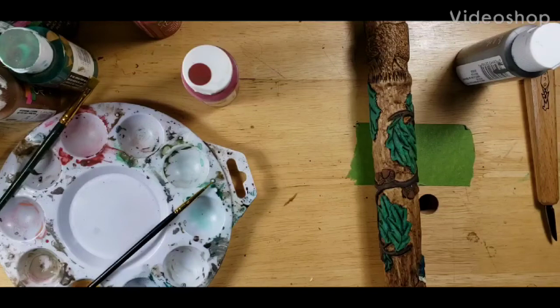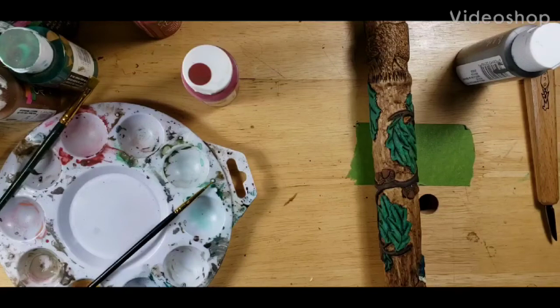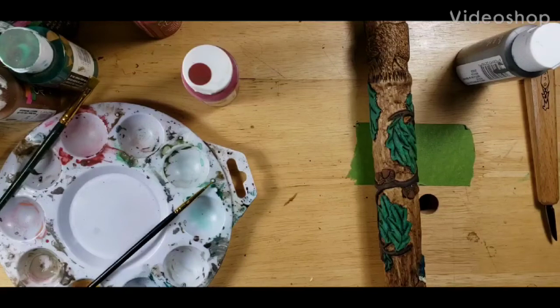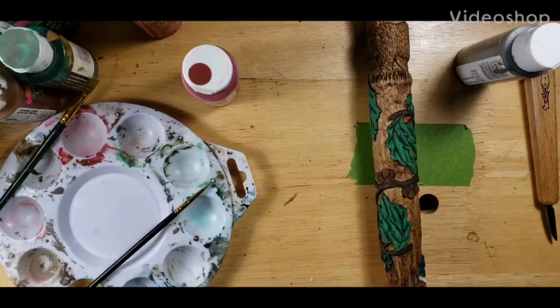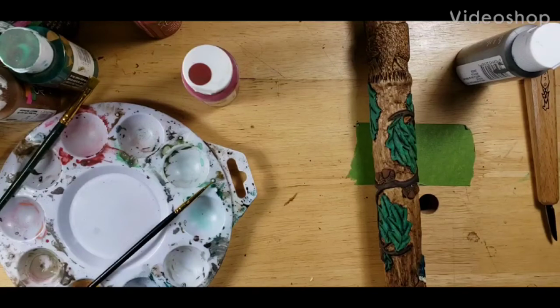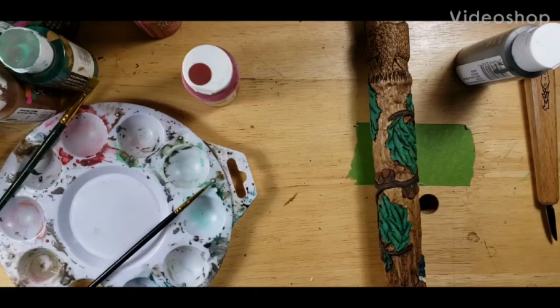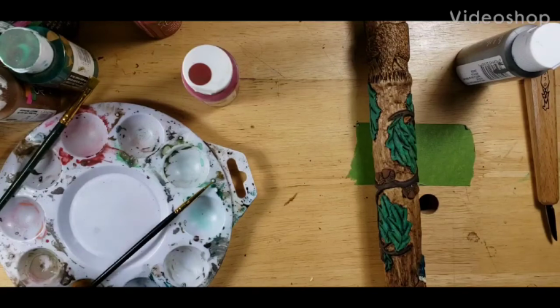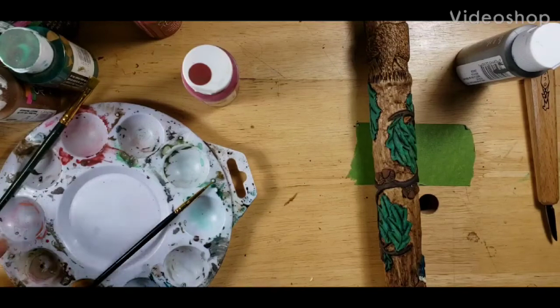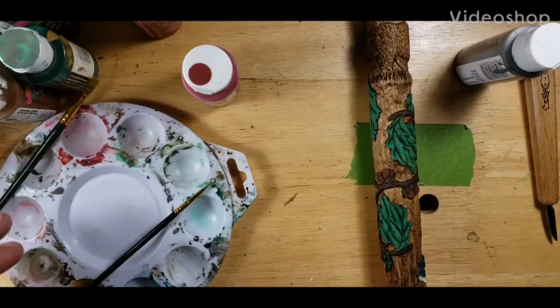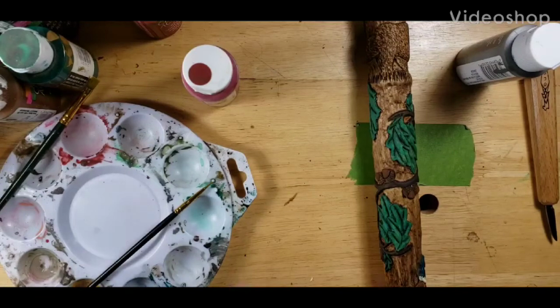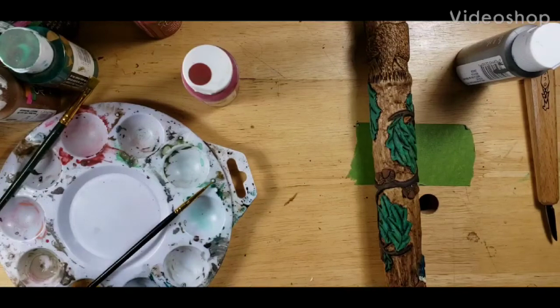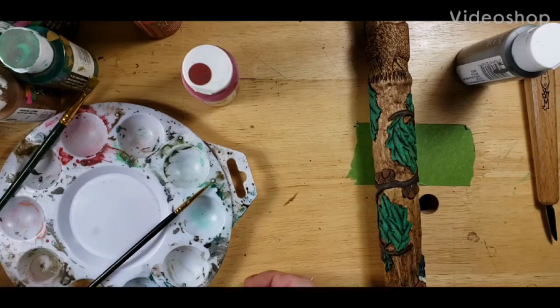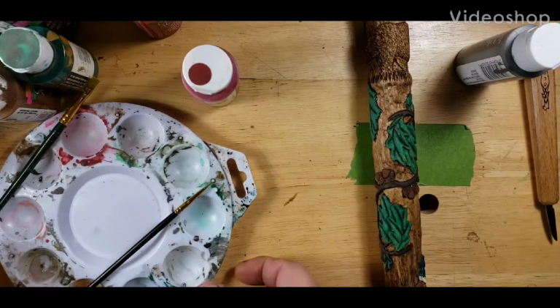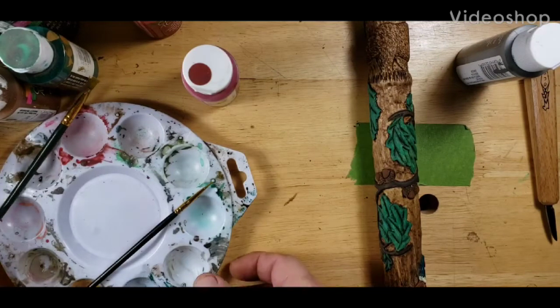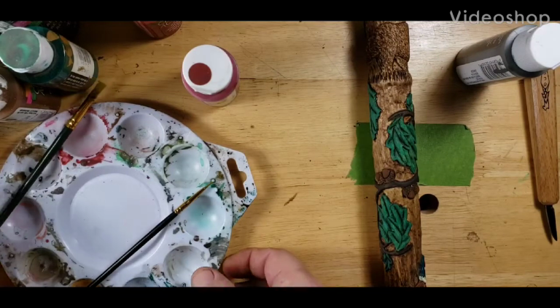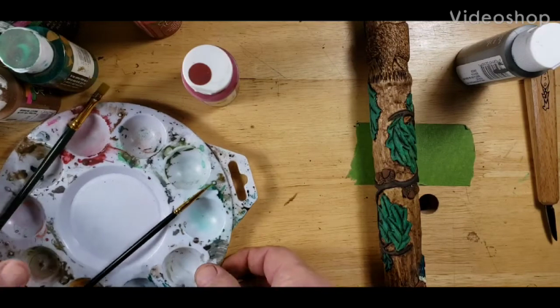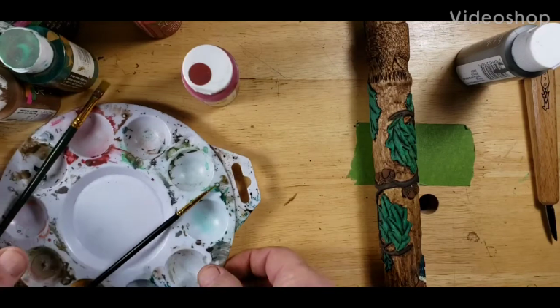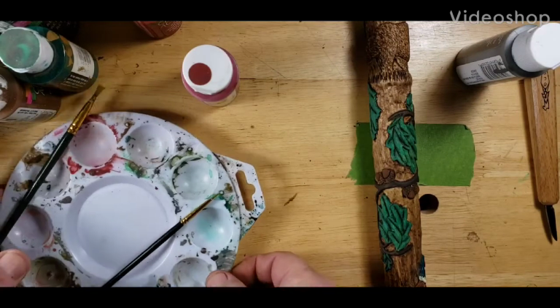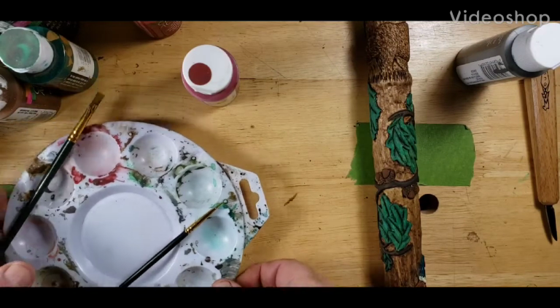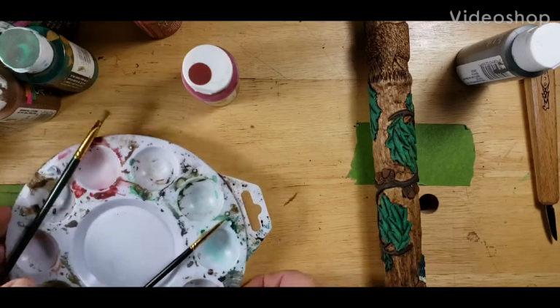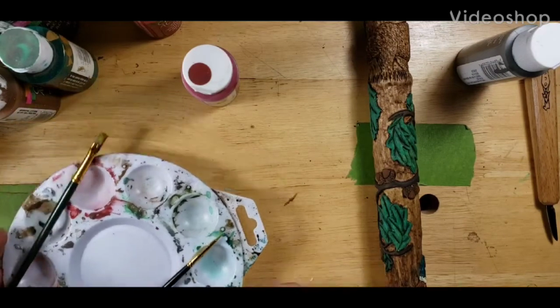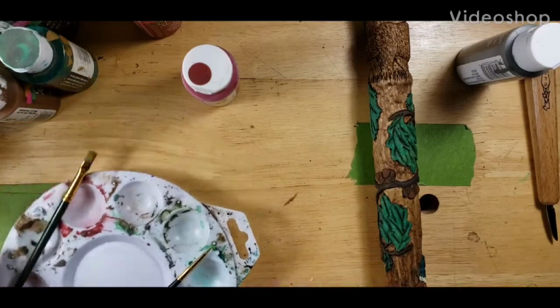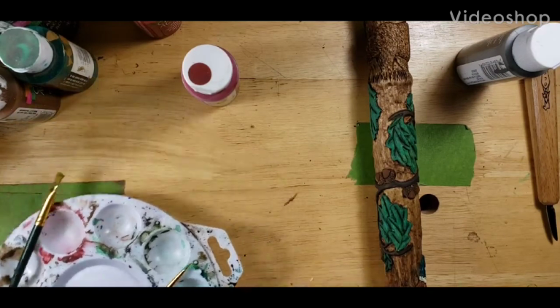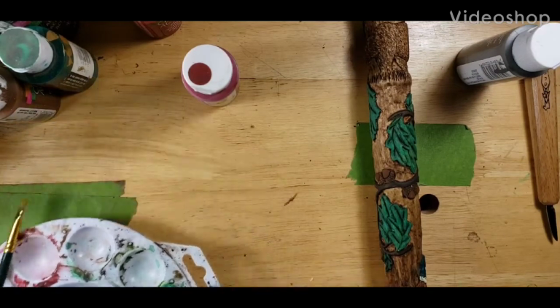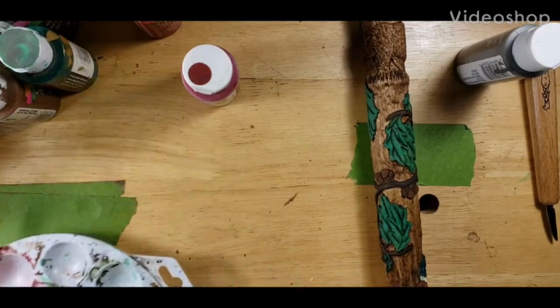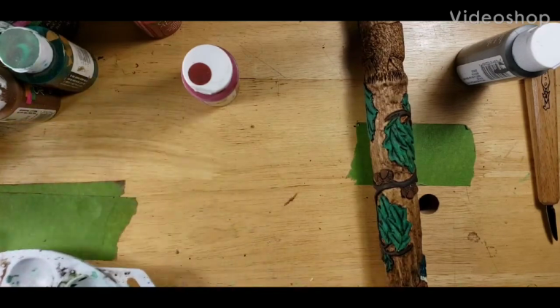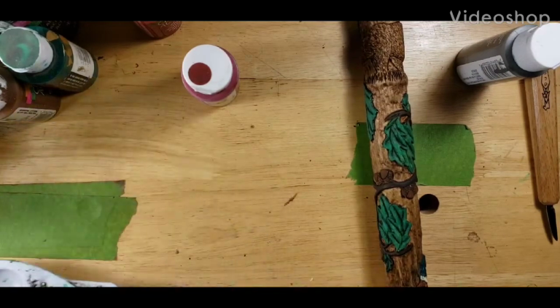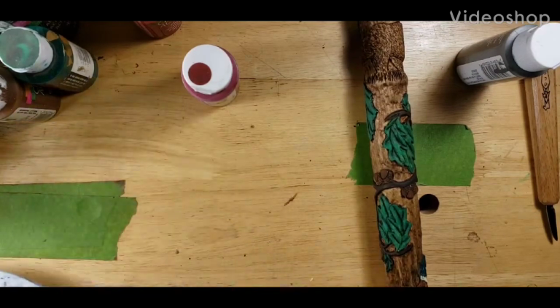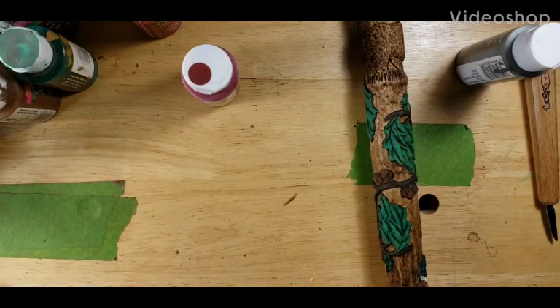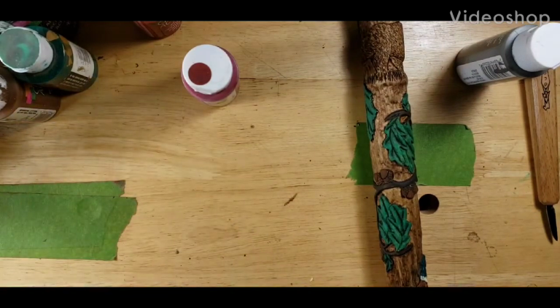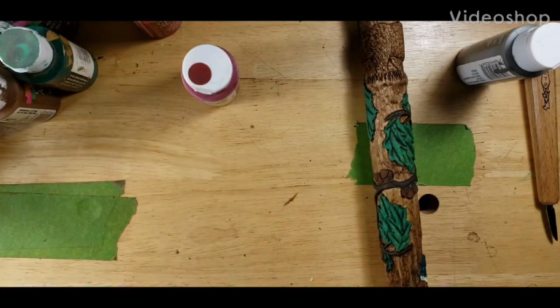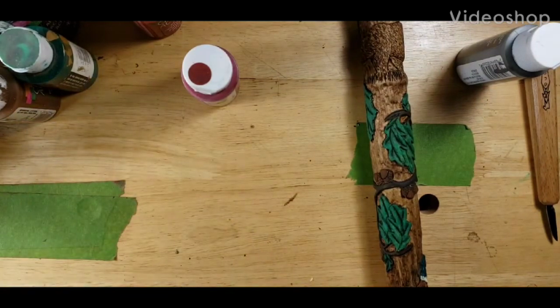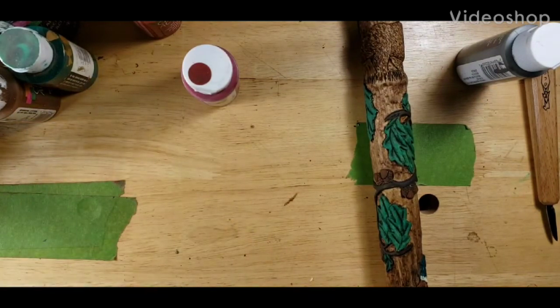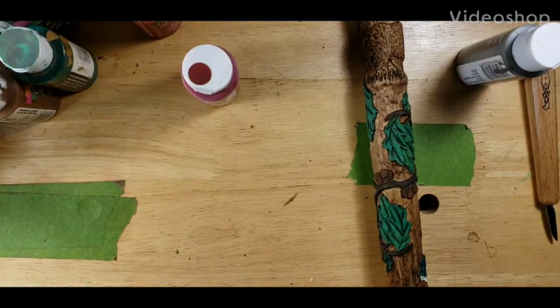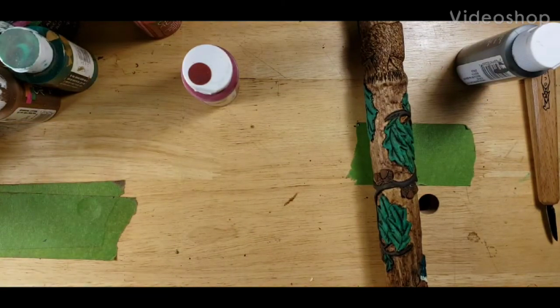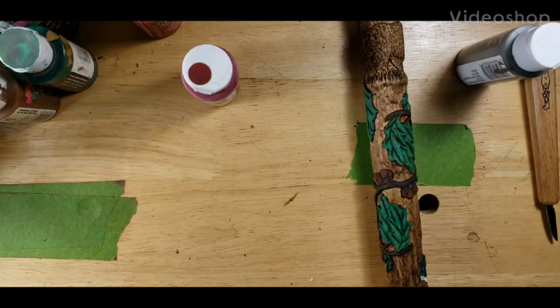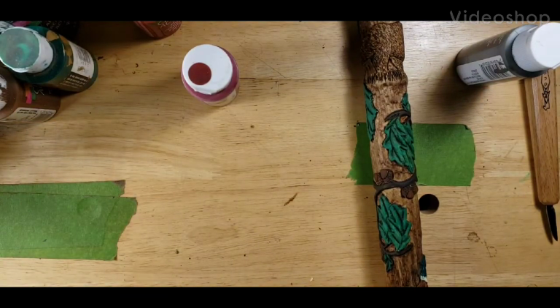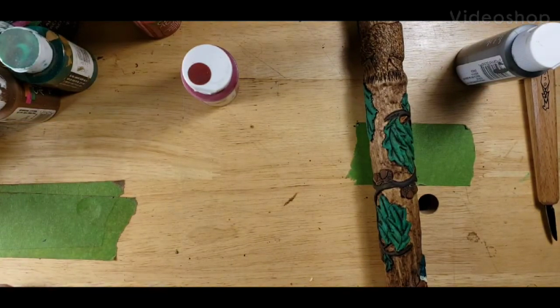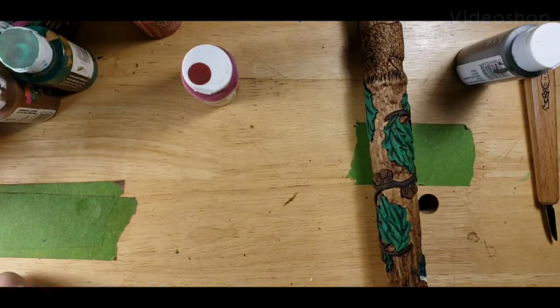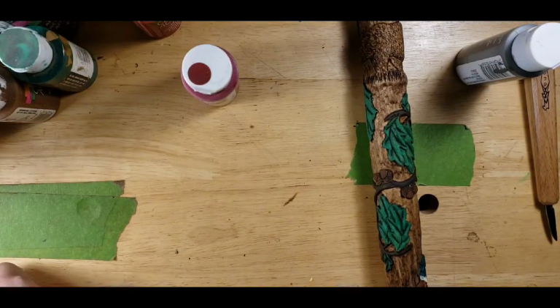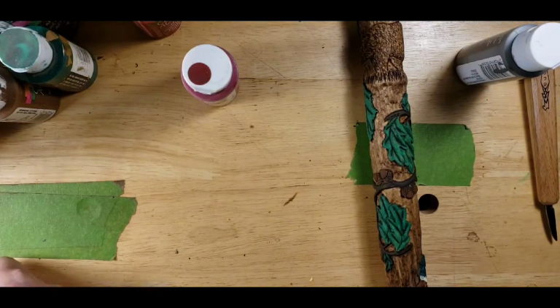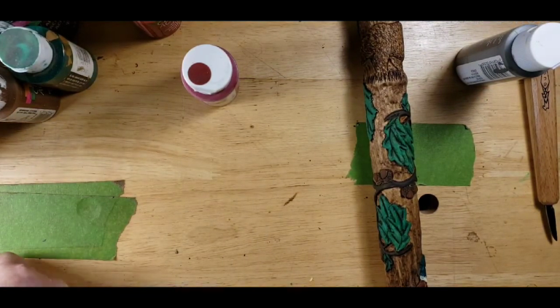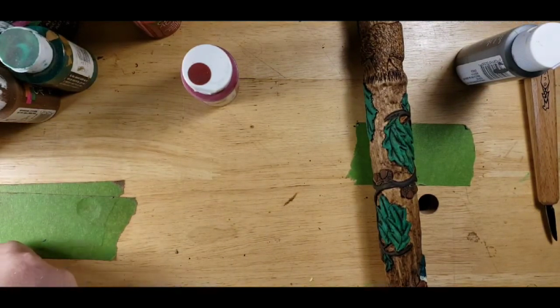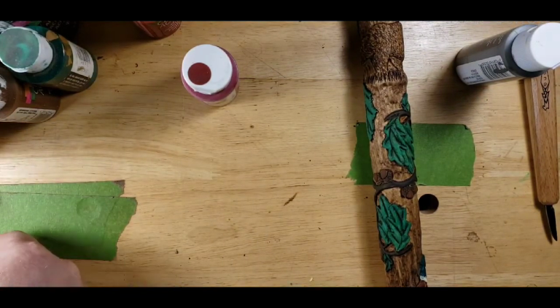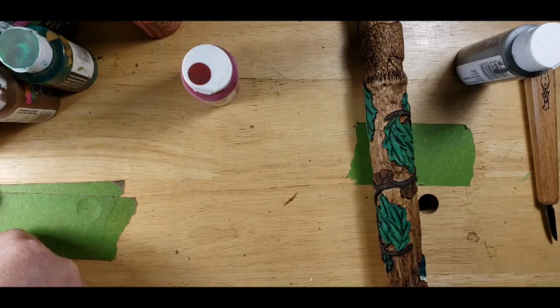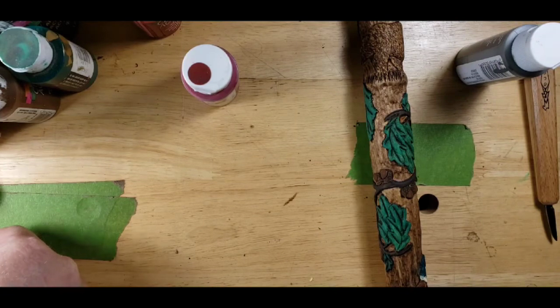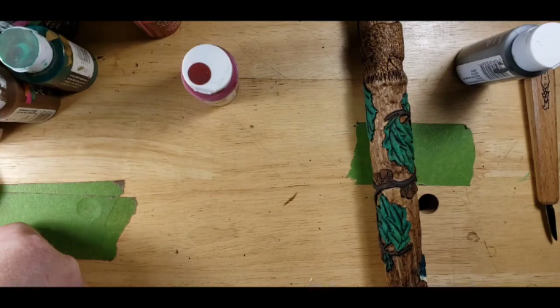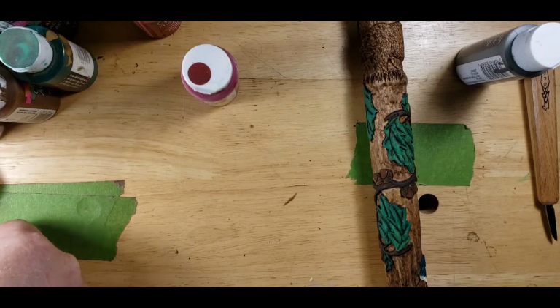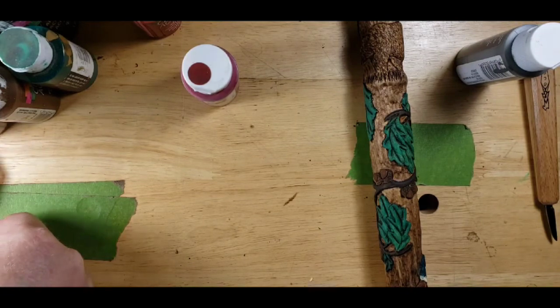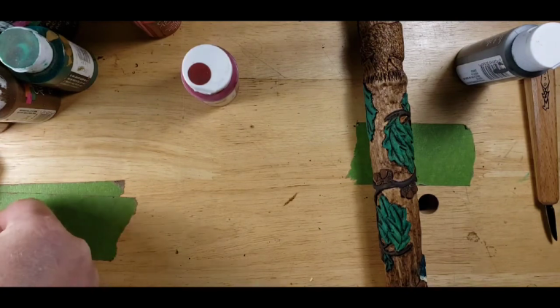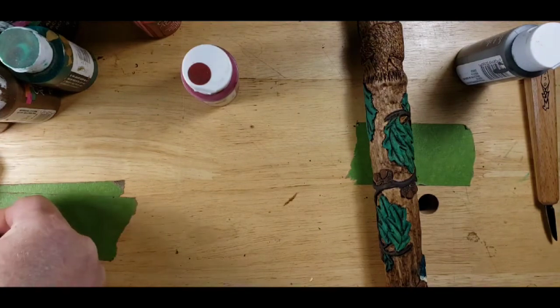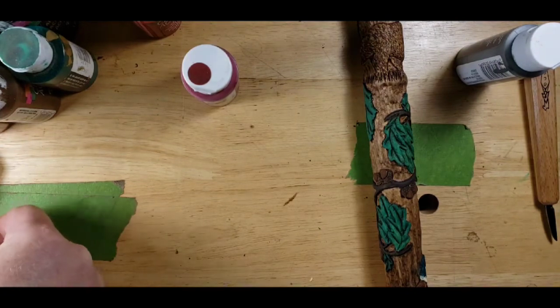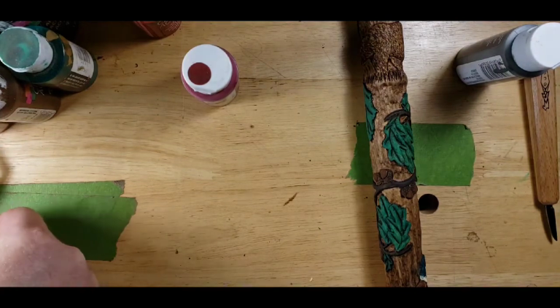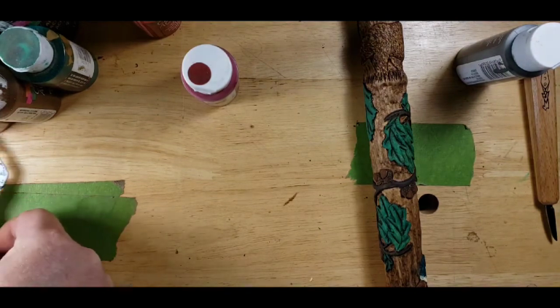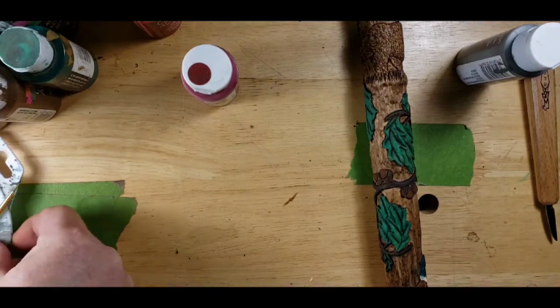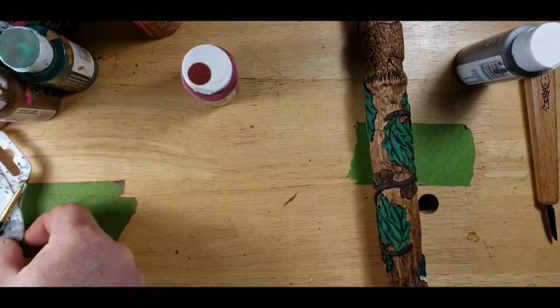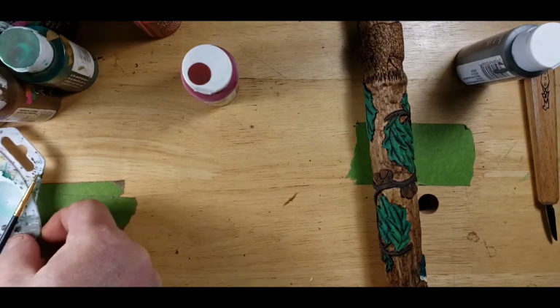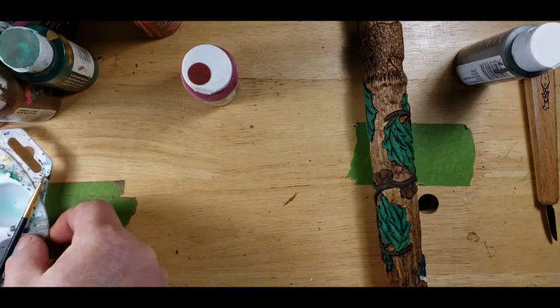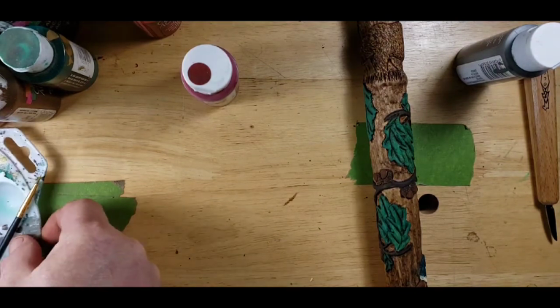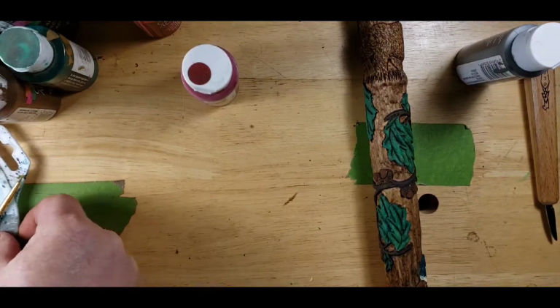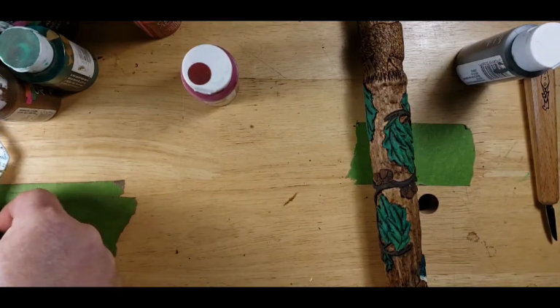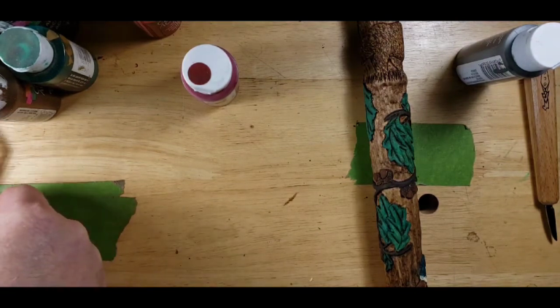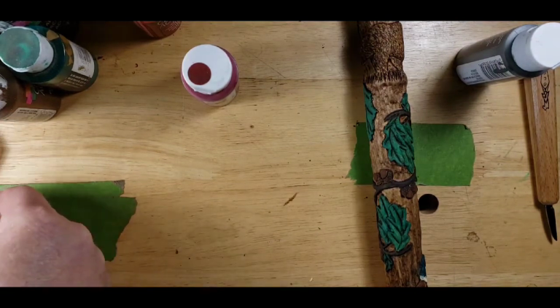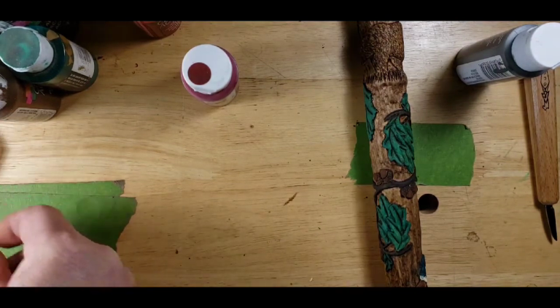Hey guys, welcome back to Just Carve Rob. Yeah, we're painting, painting, painting.